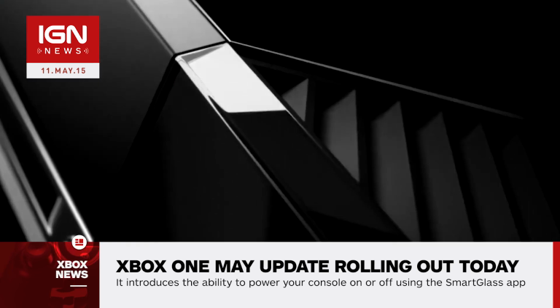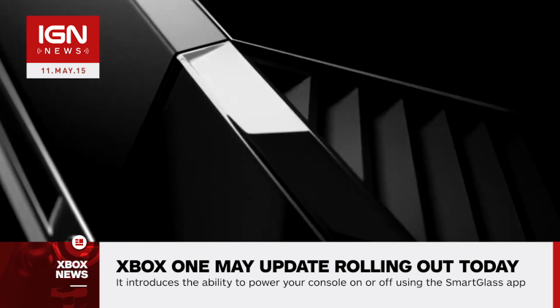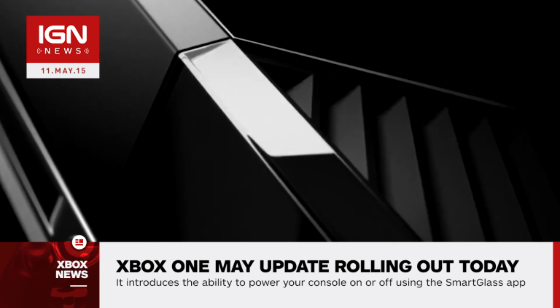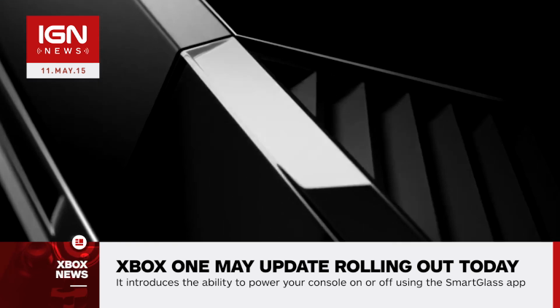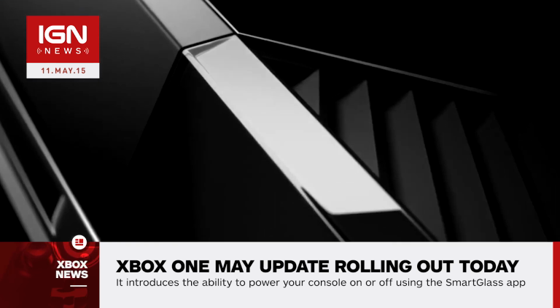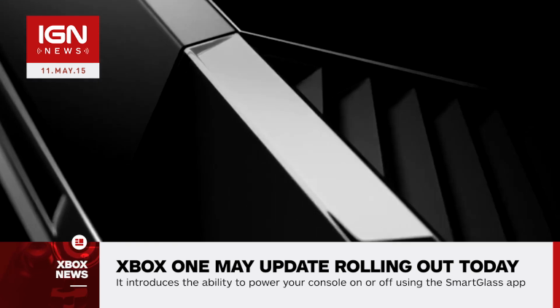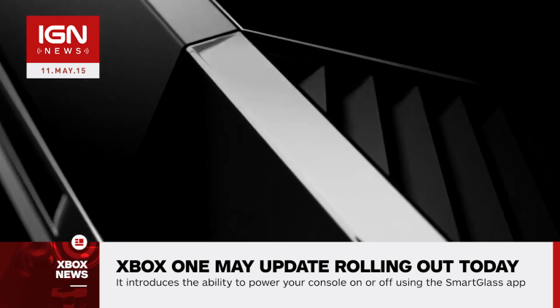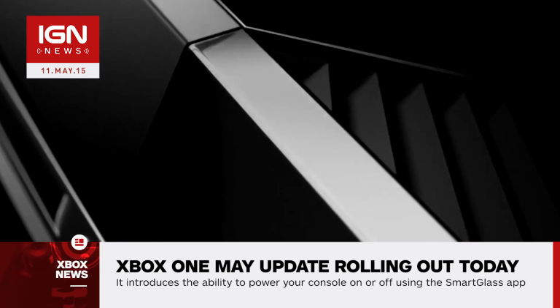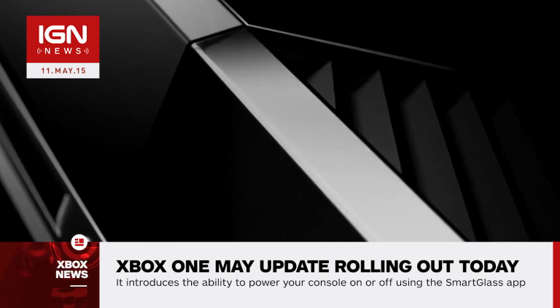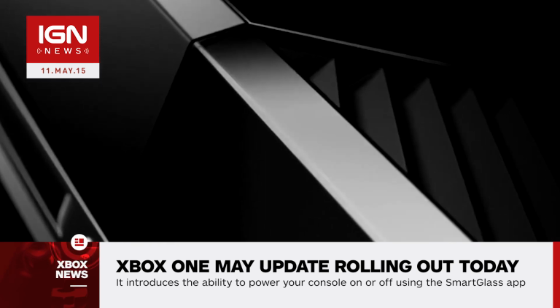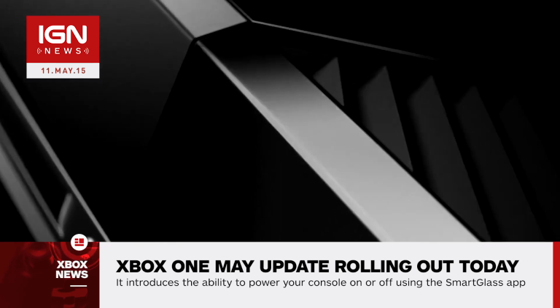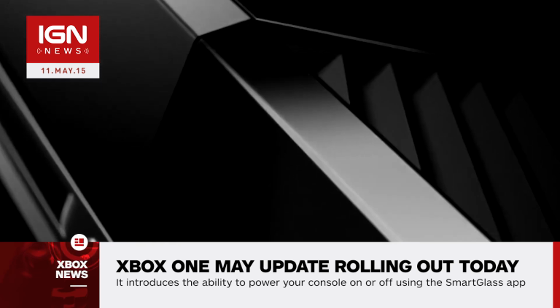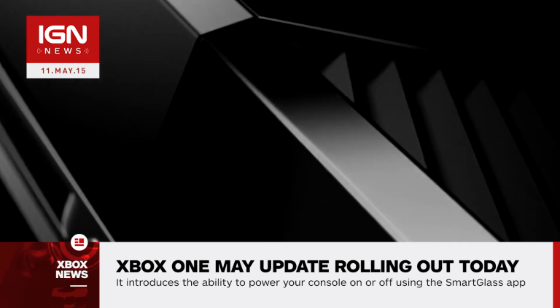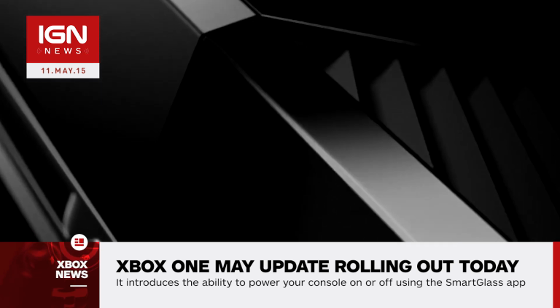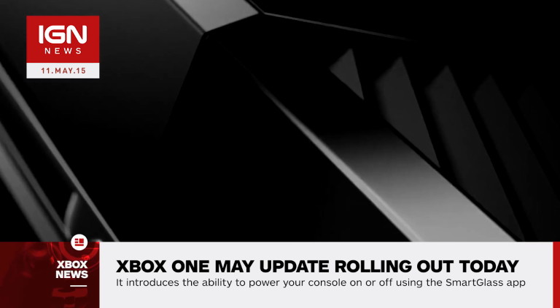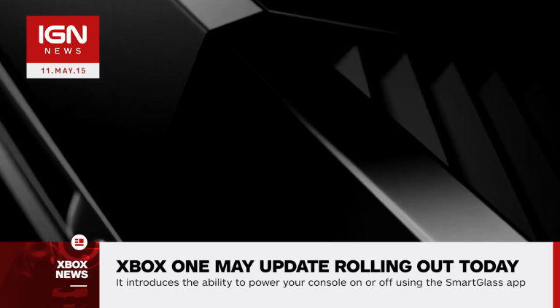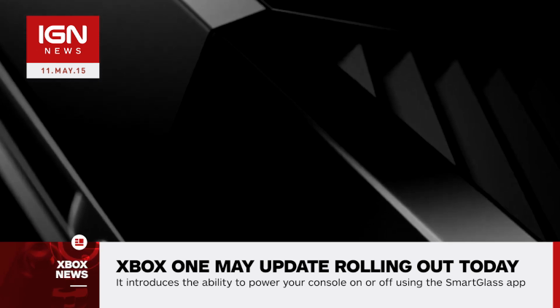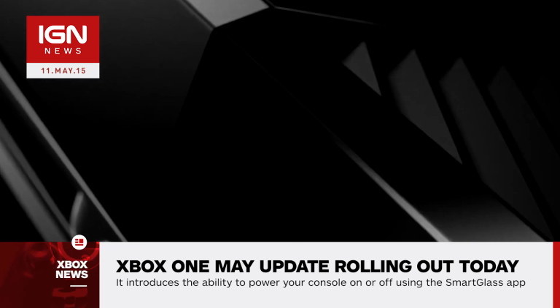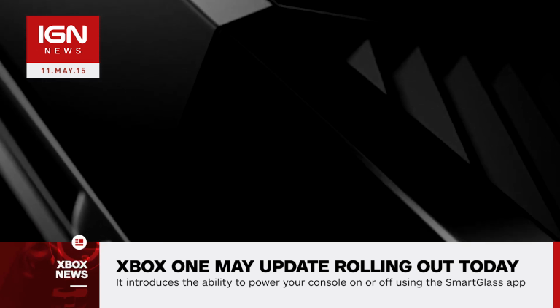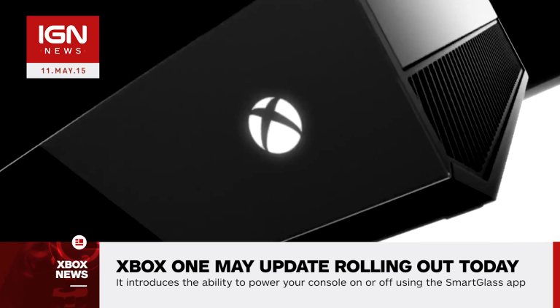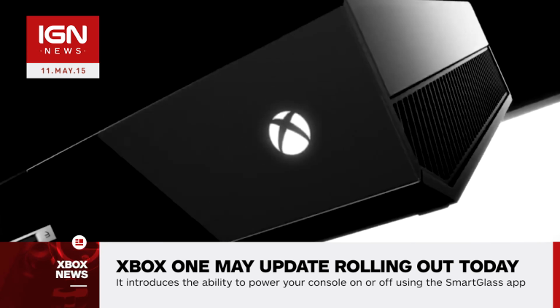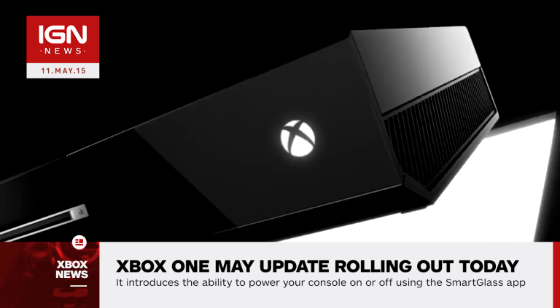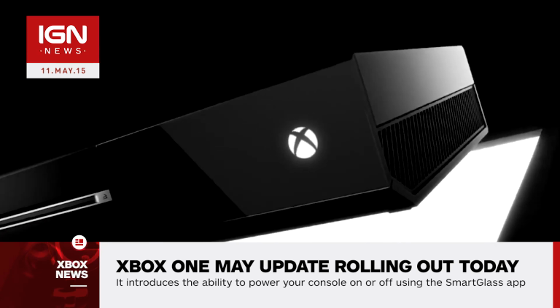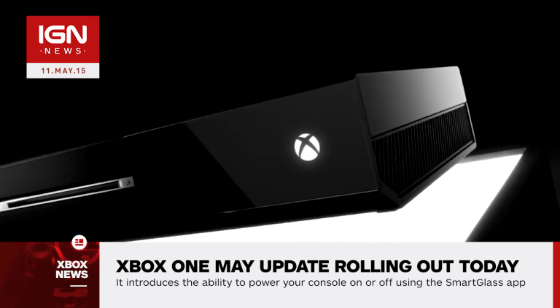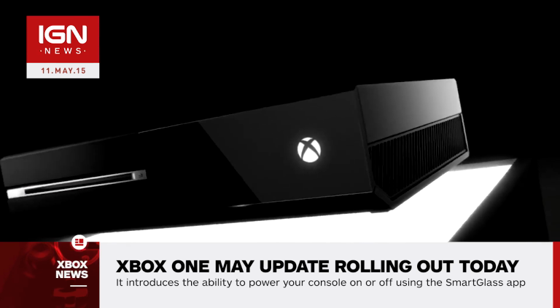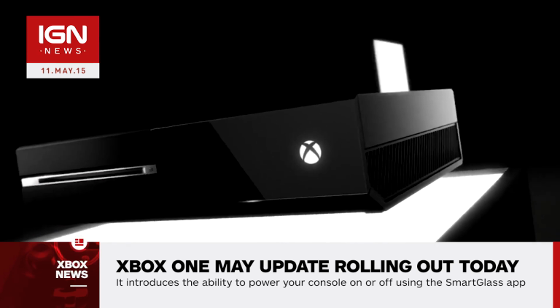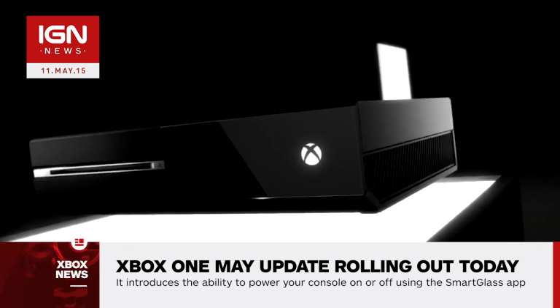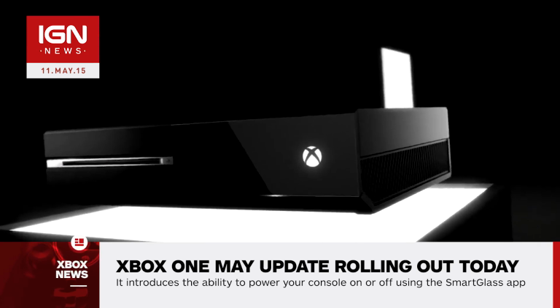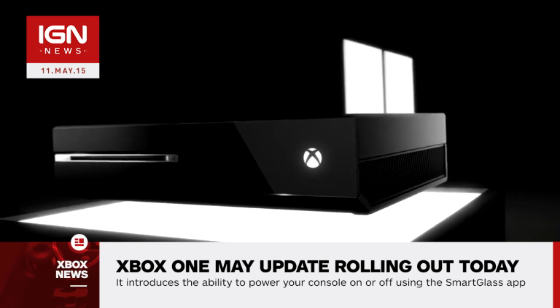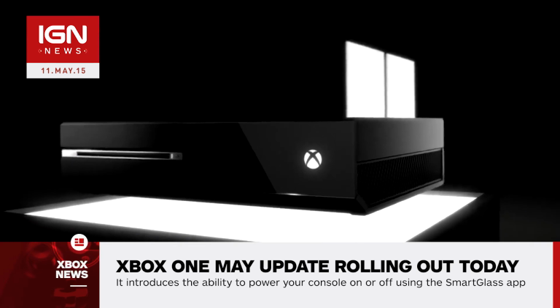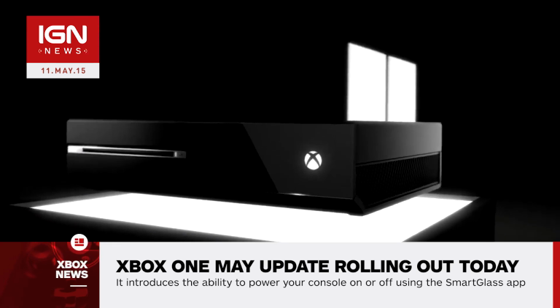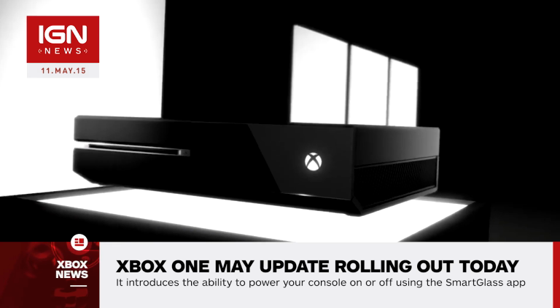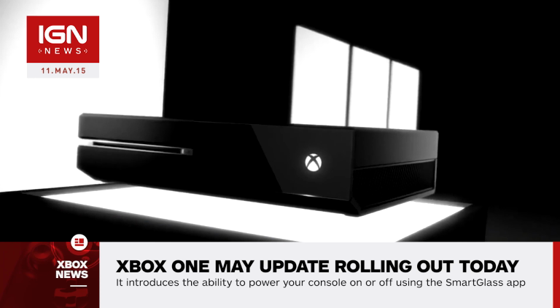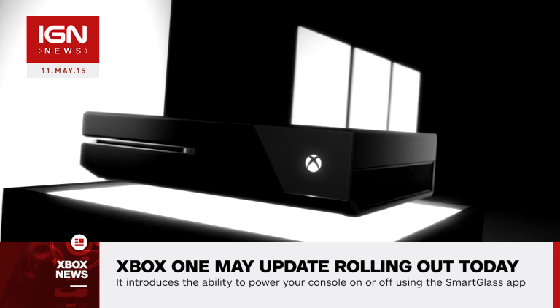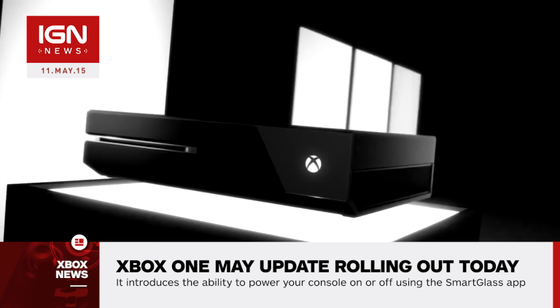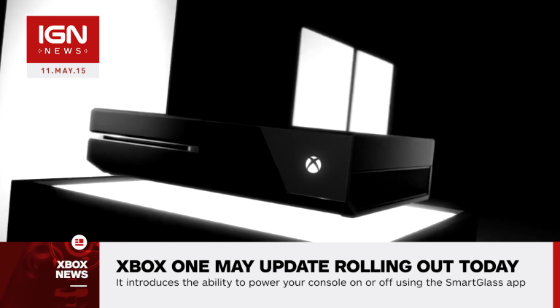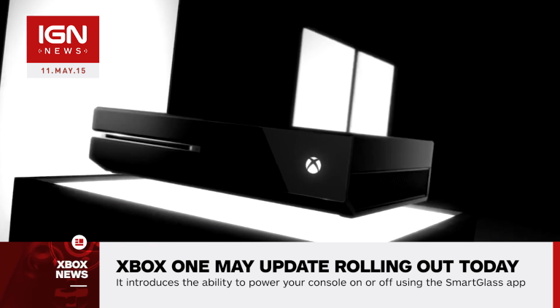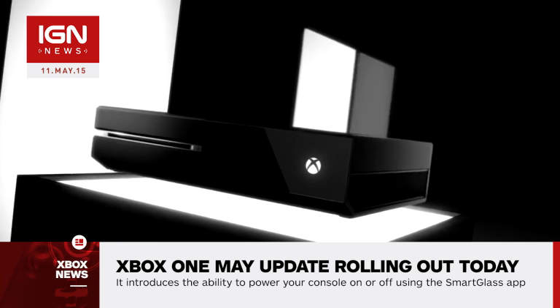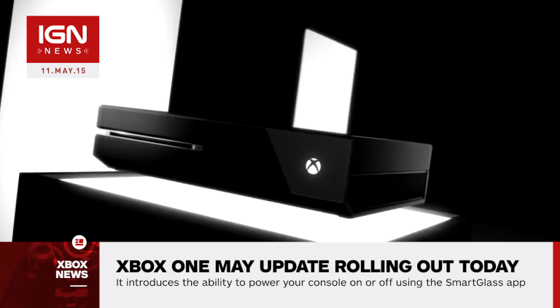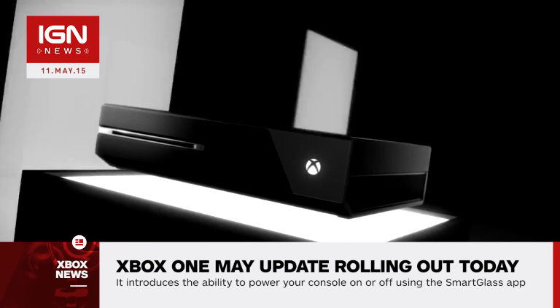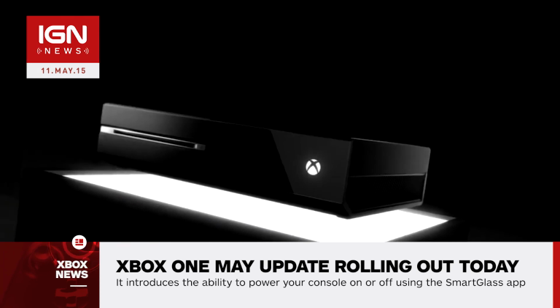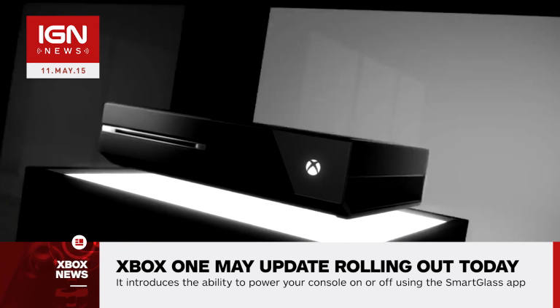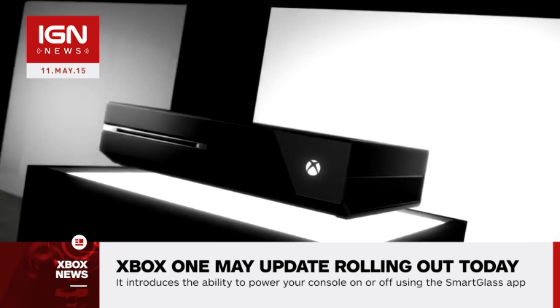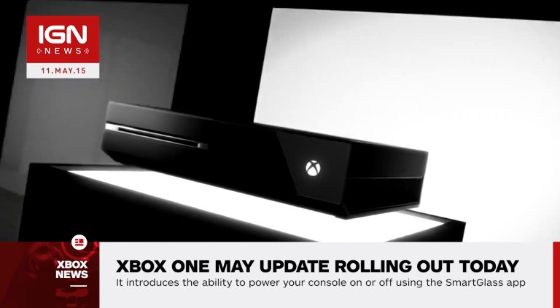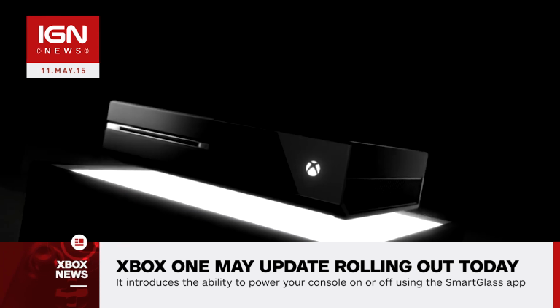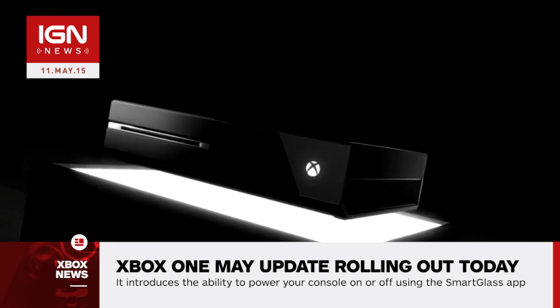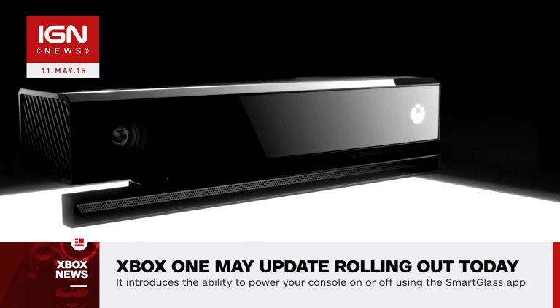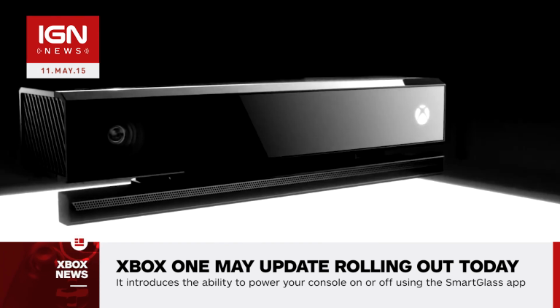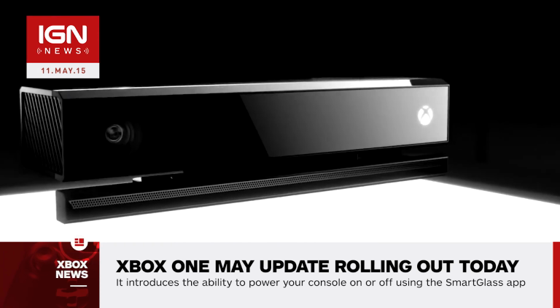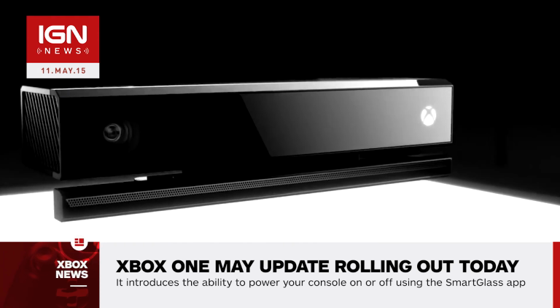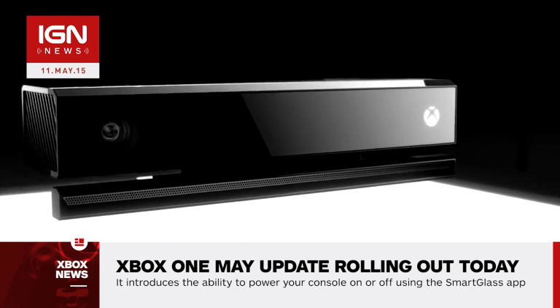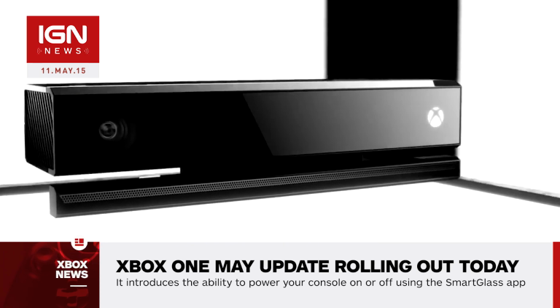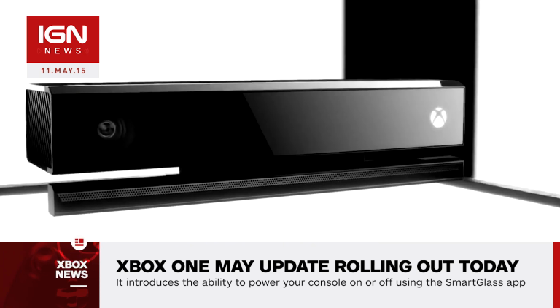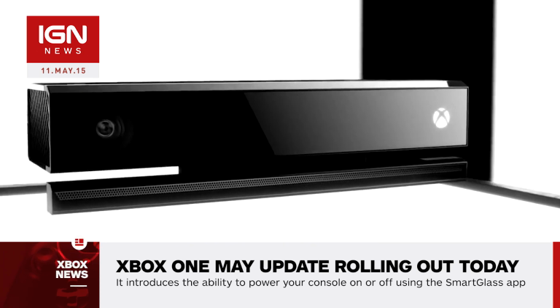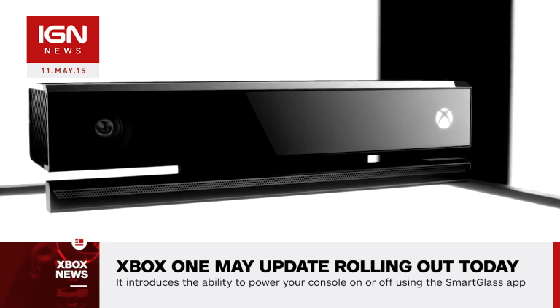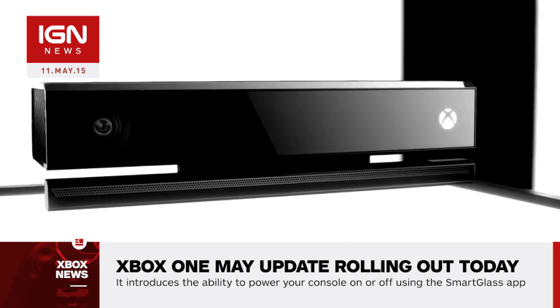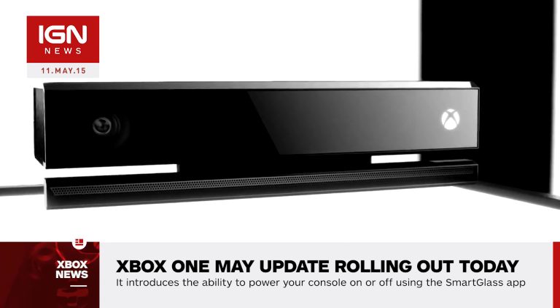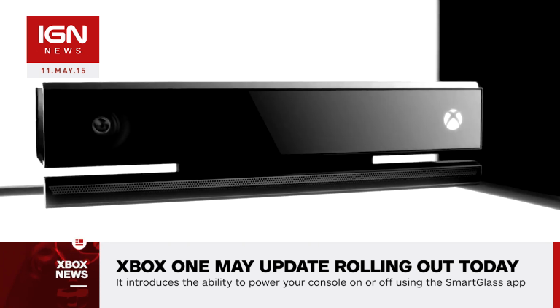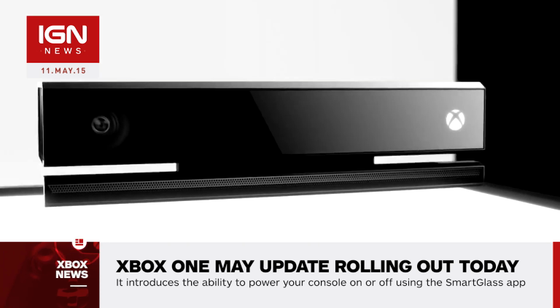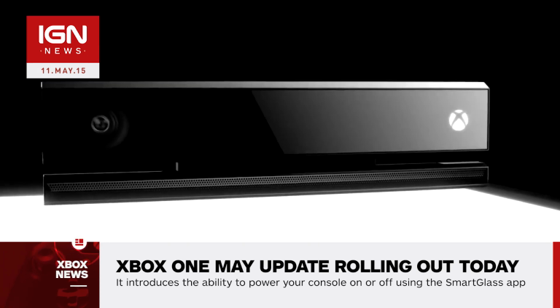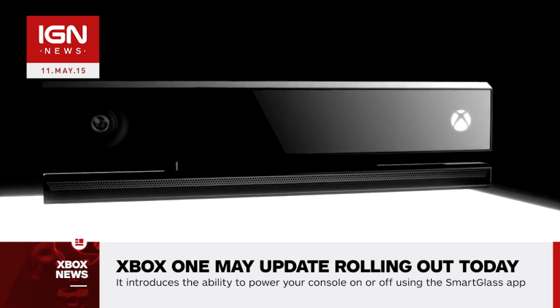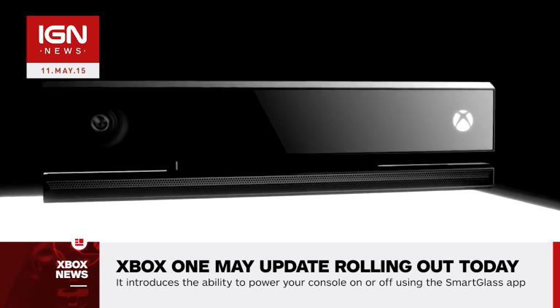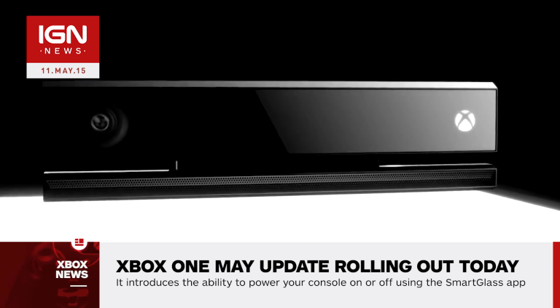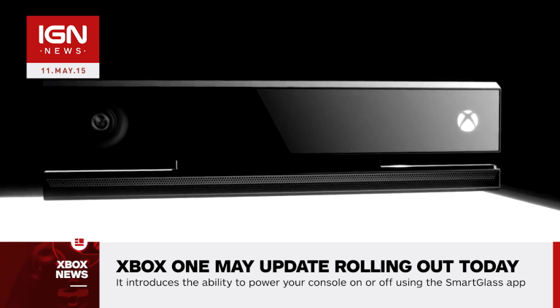You can then record your message using either a headset or Kinect. The May update also introduces the ability to power your console on or off using the Smart Glass app, as long as both devices are connected to the same network.